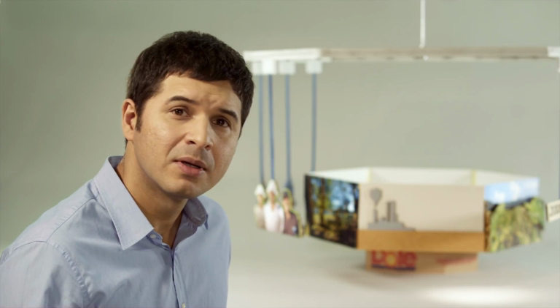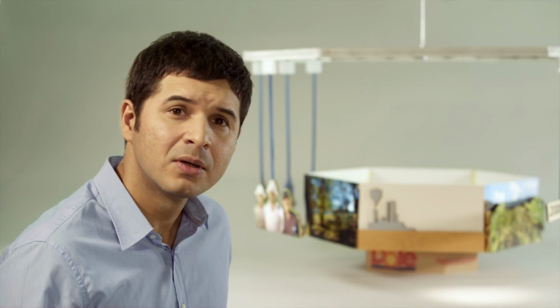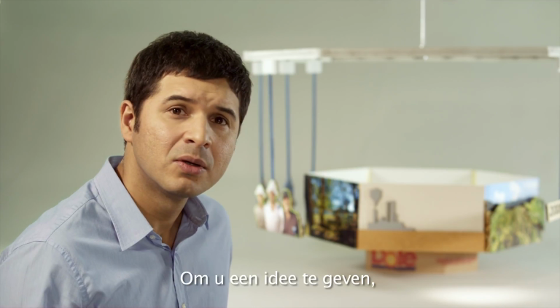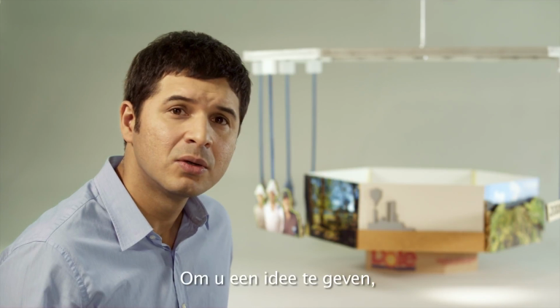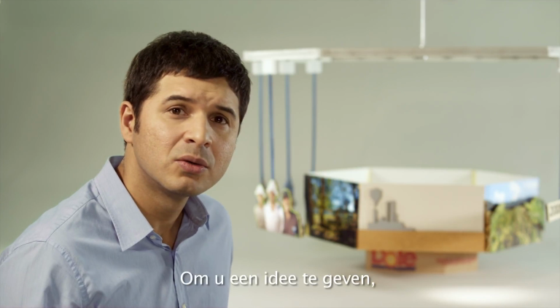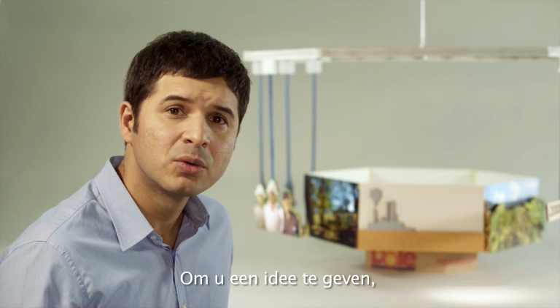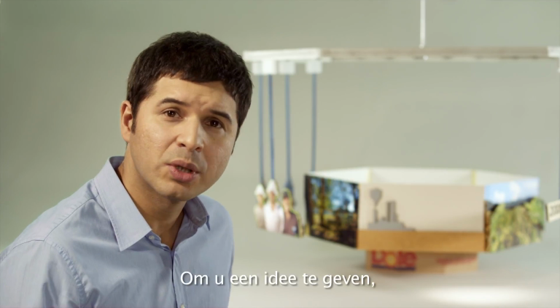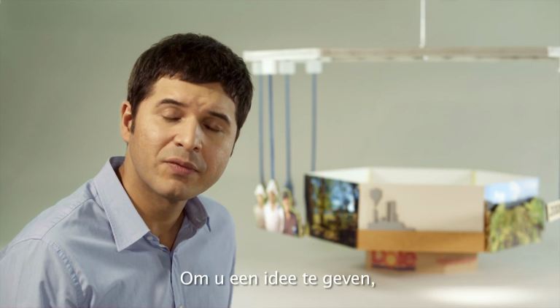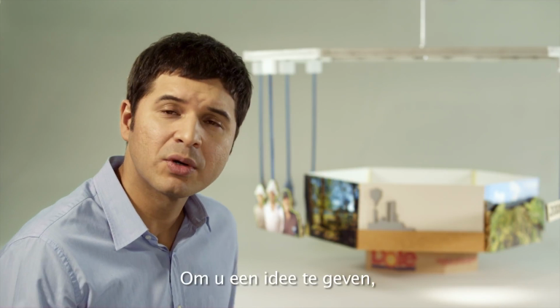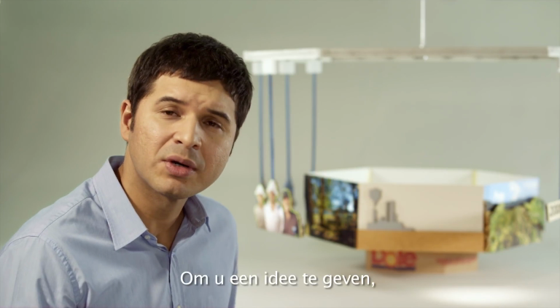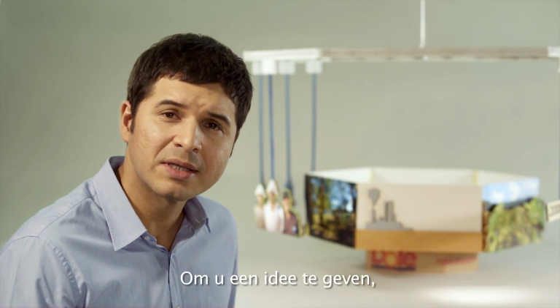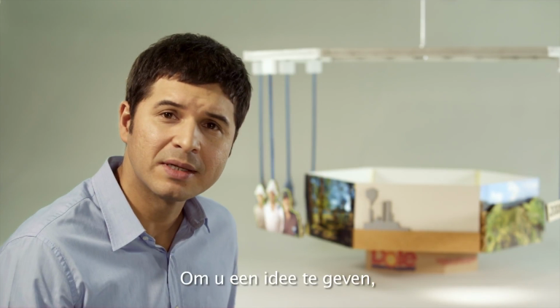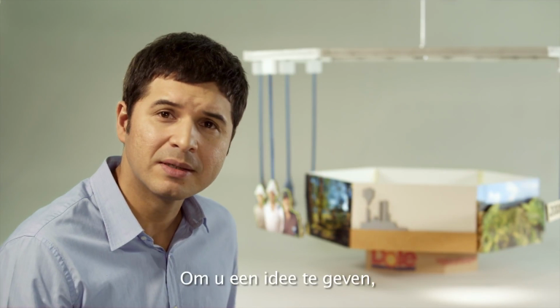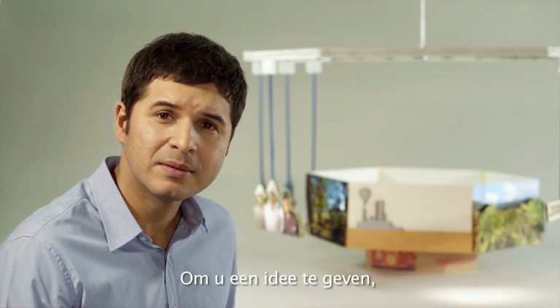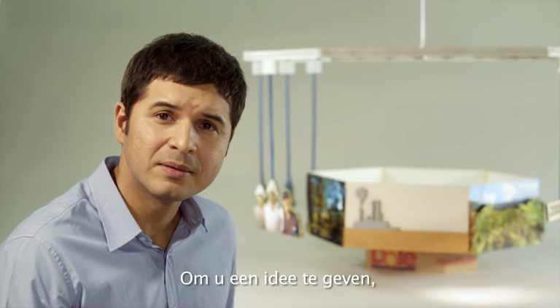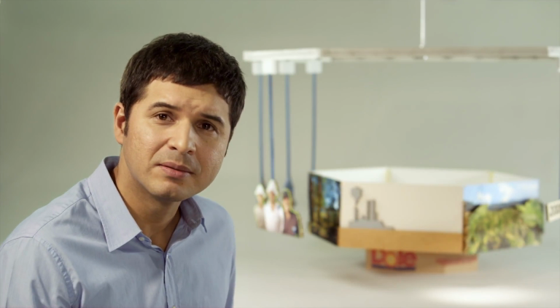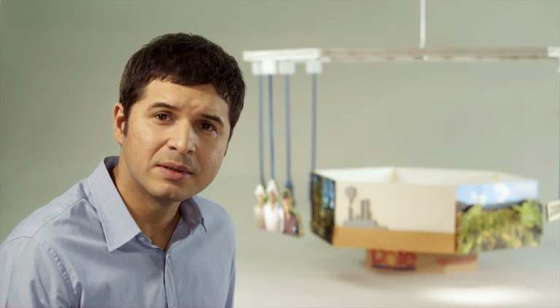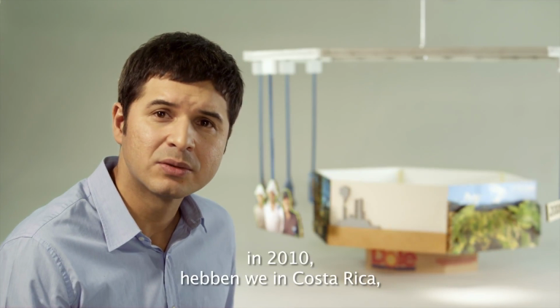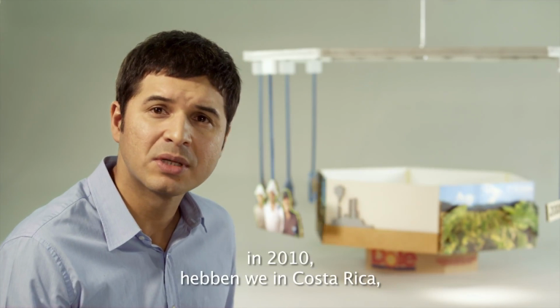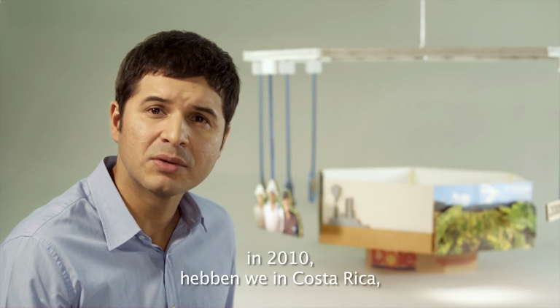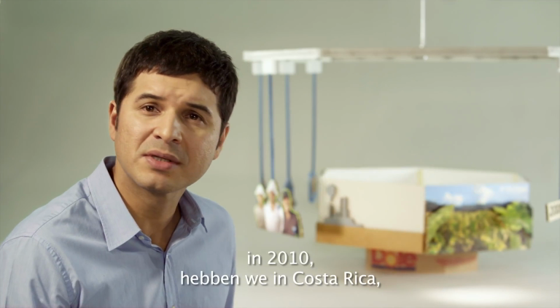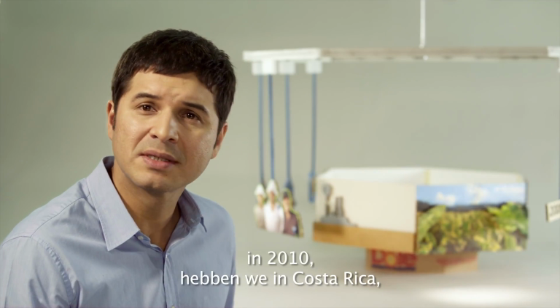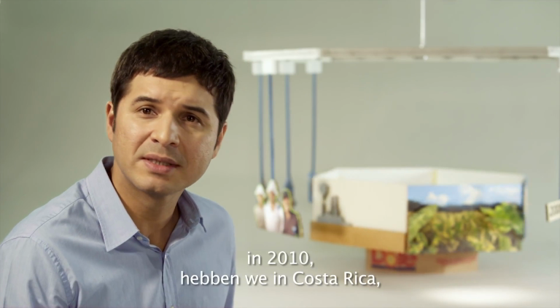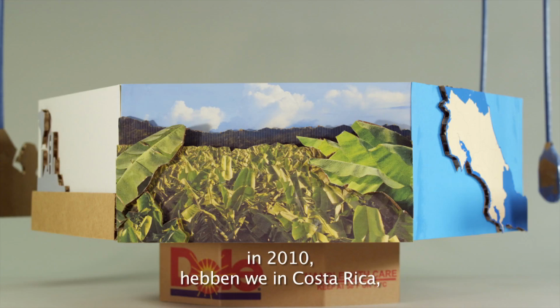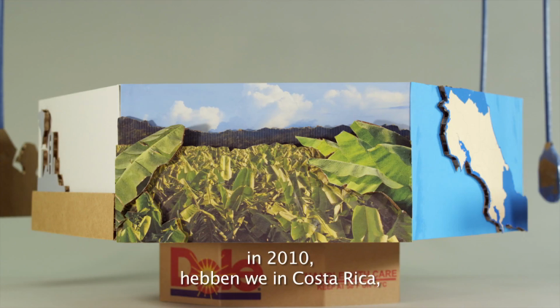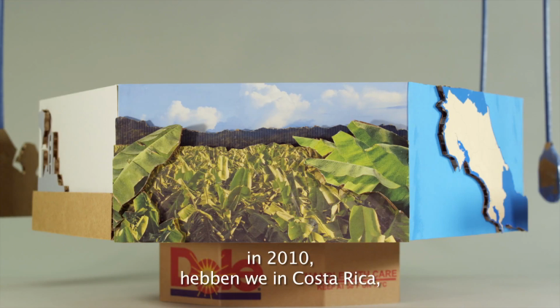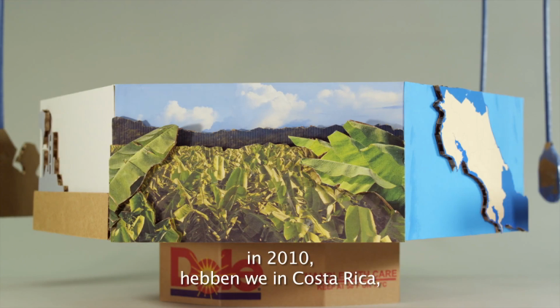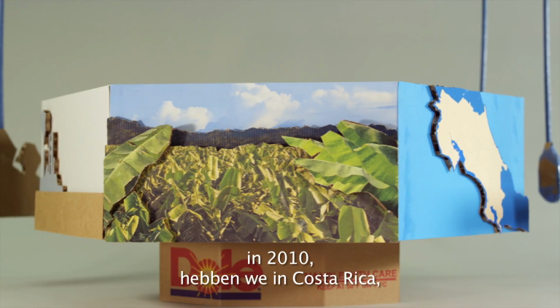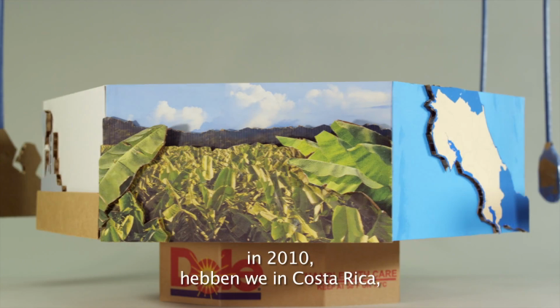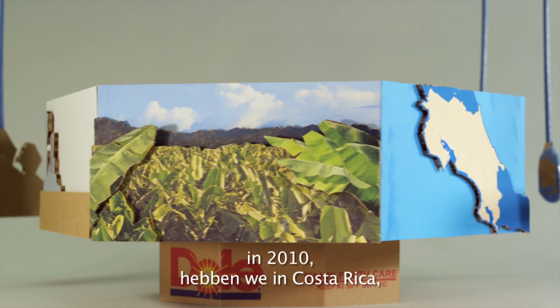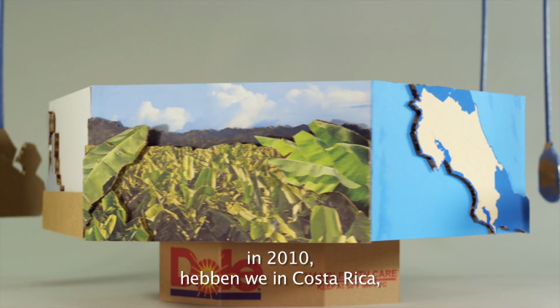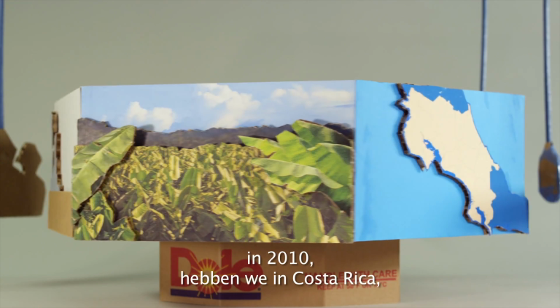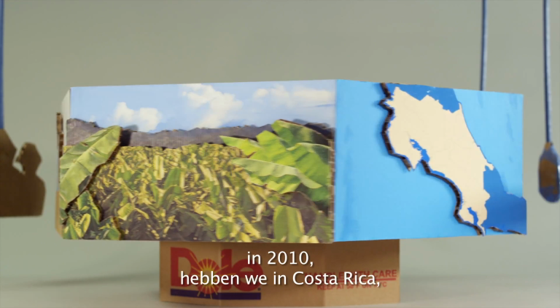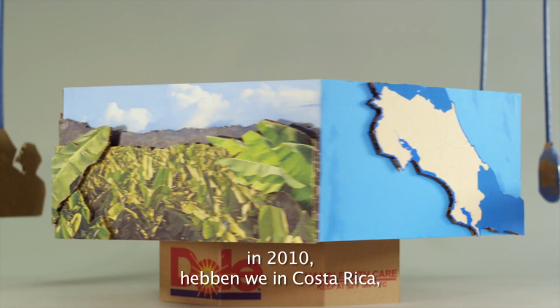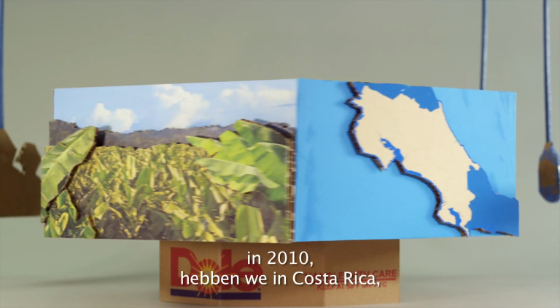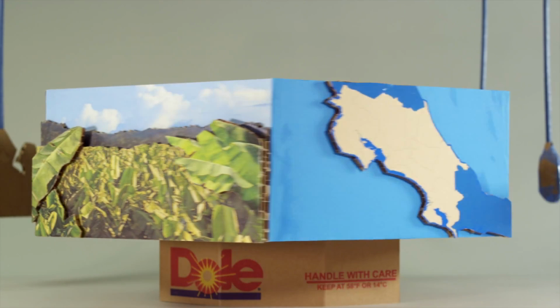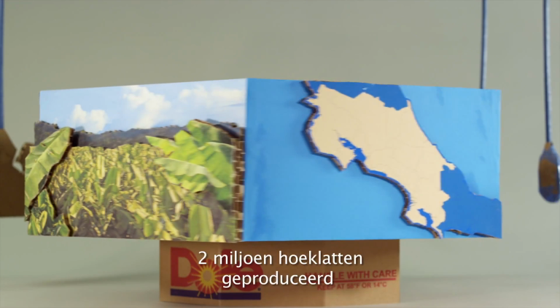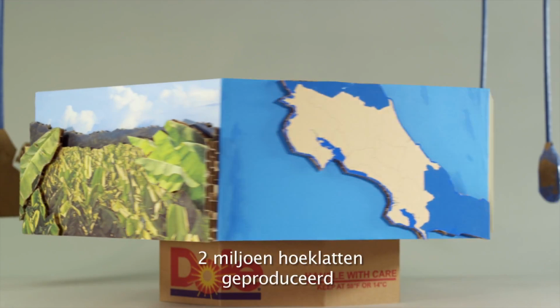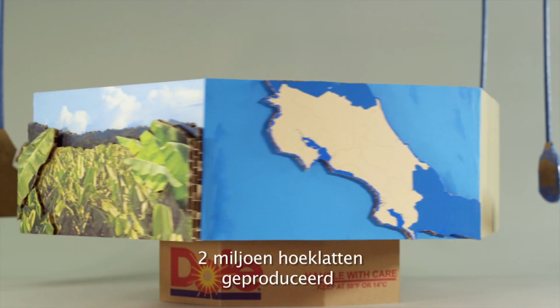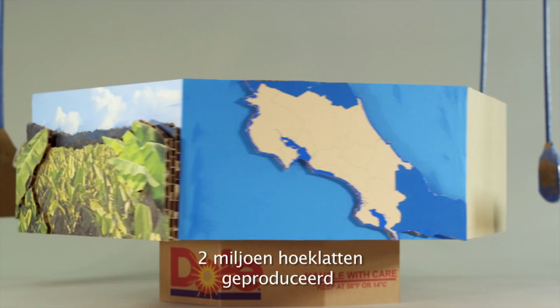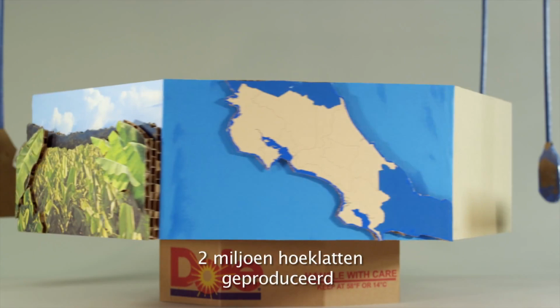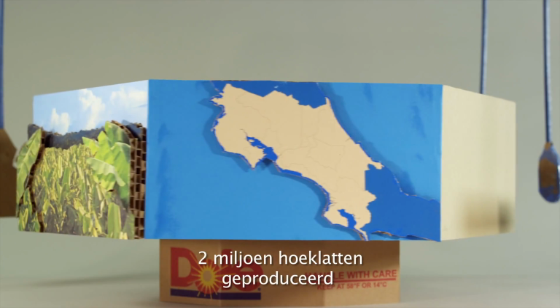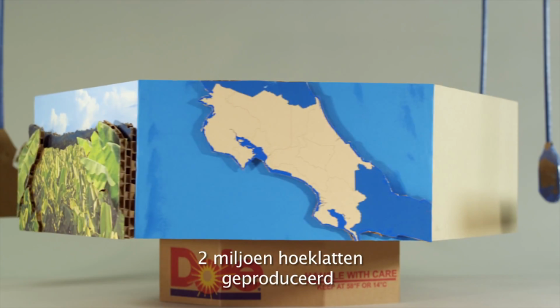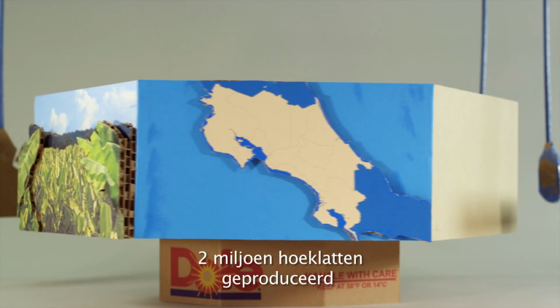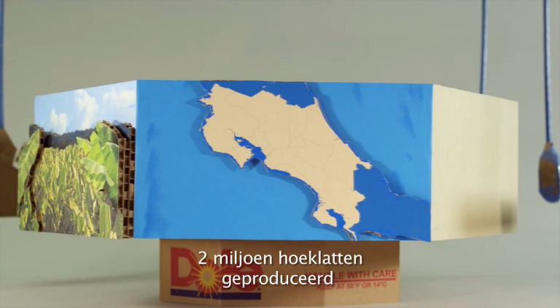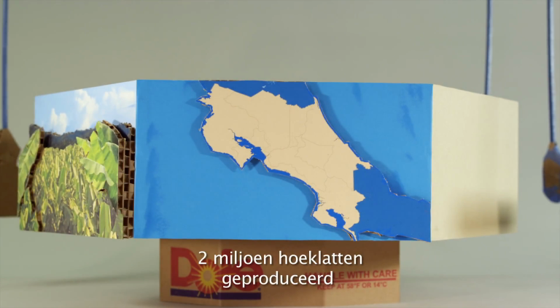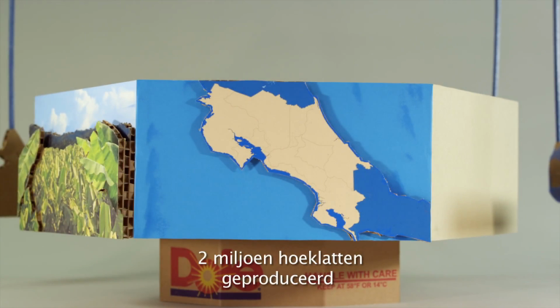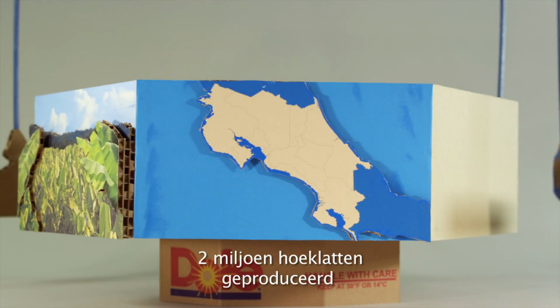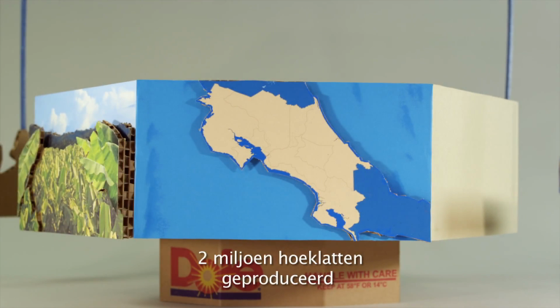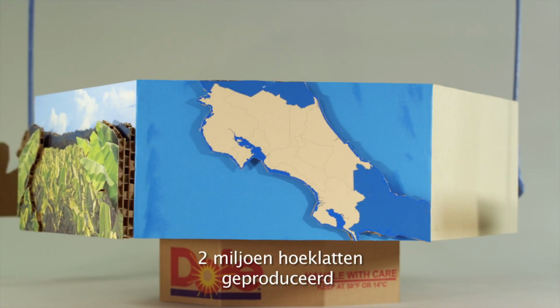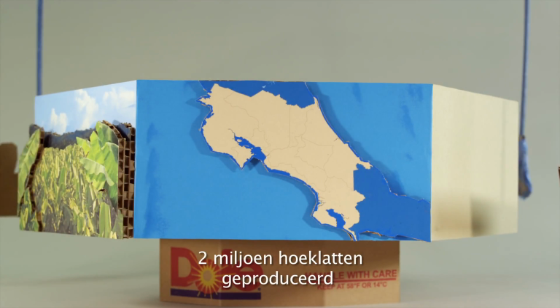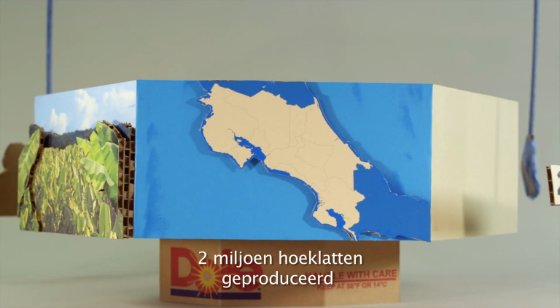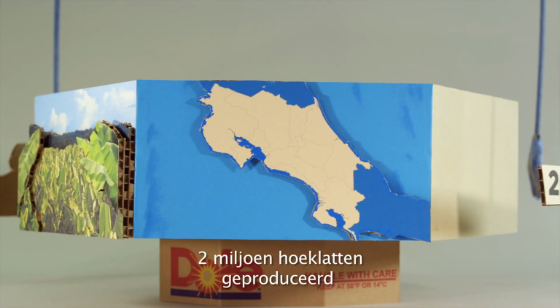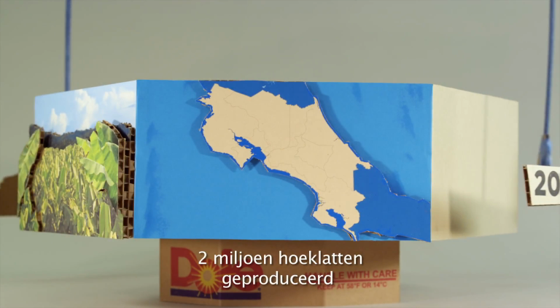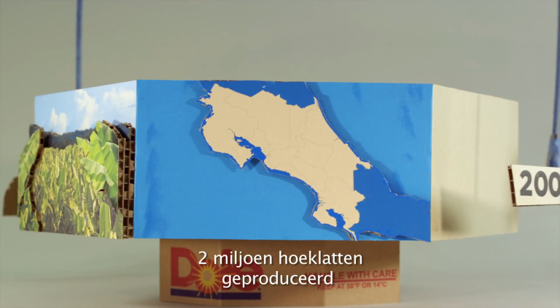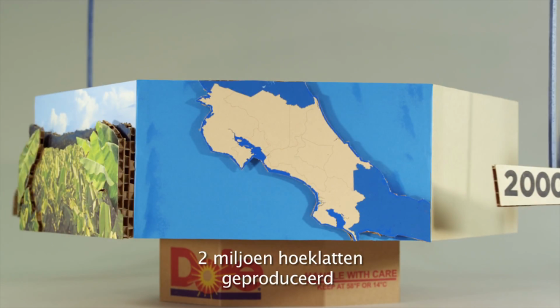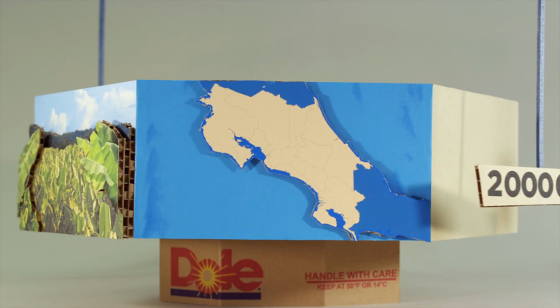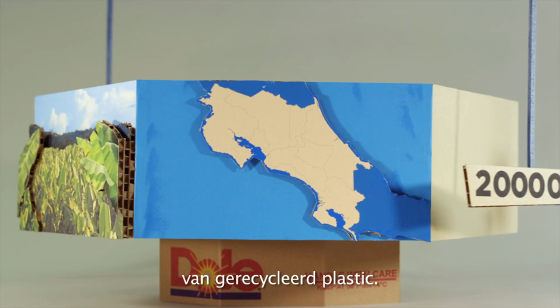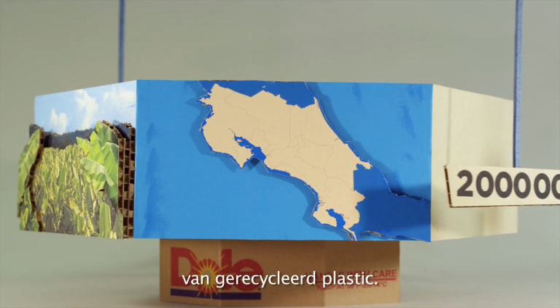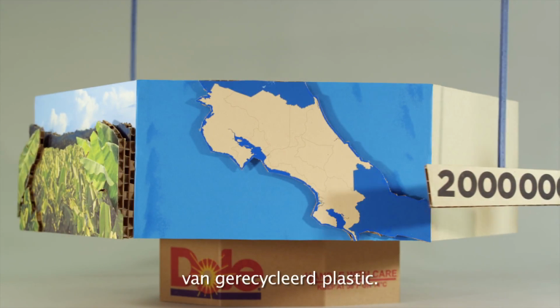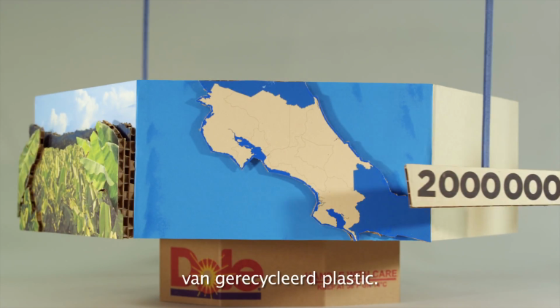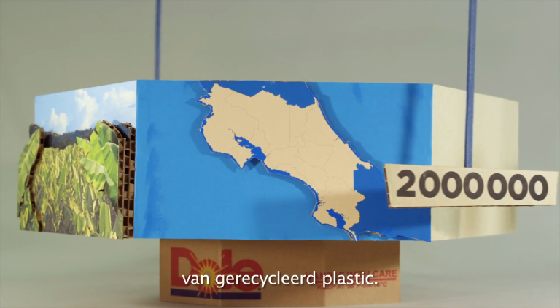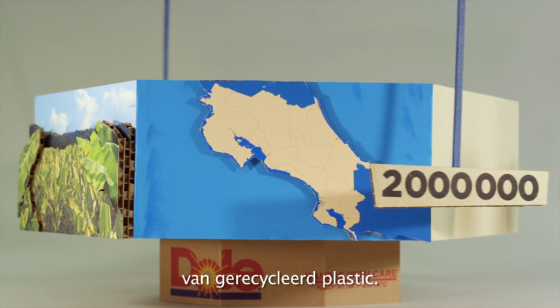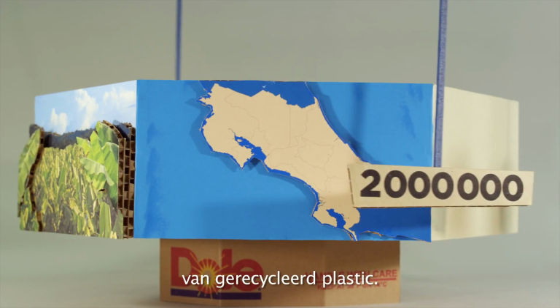To give you an idea, in 2010, in Costa Rica, we produced almost 2 million corniposts with recycled plastic.